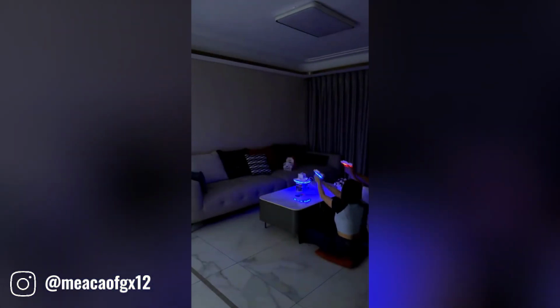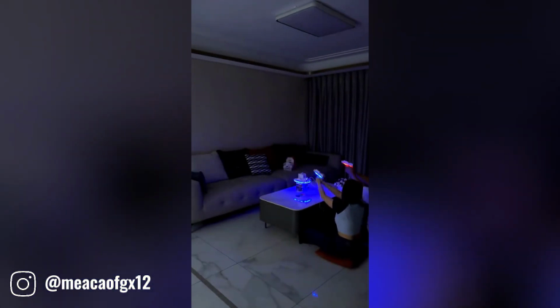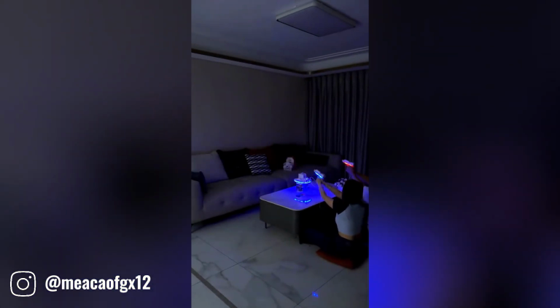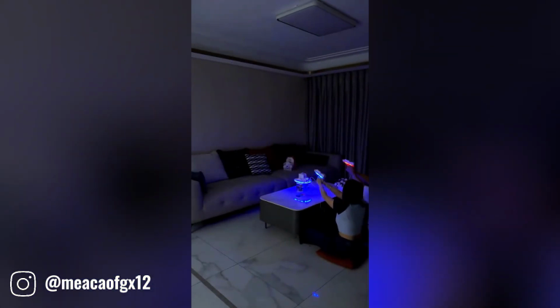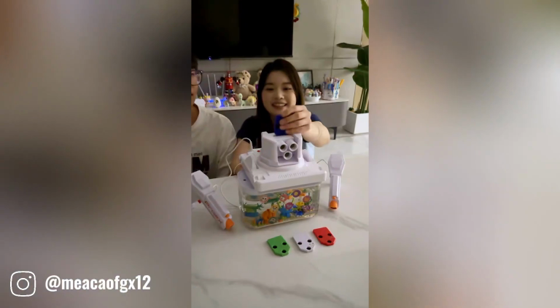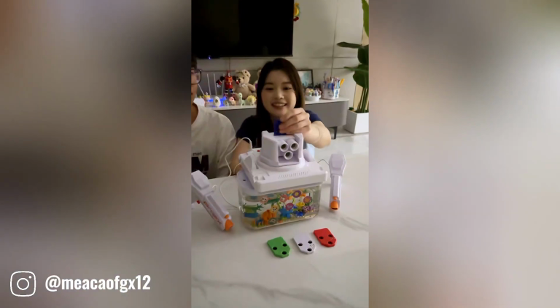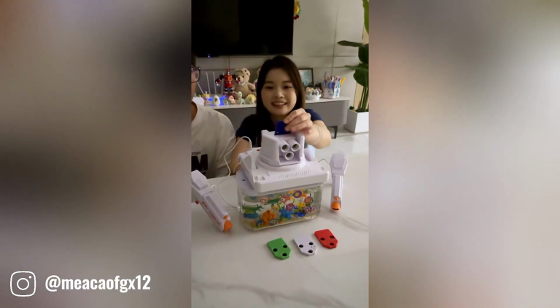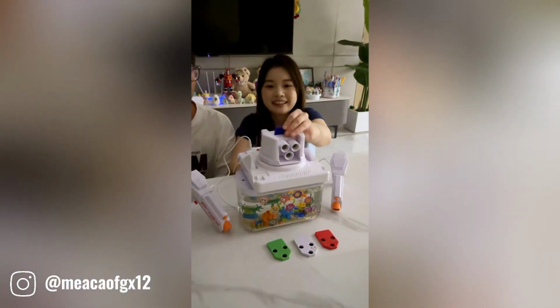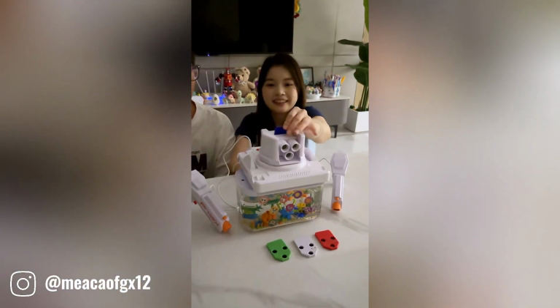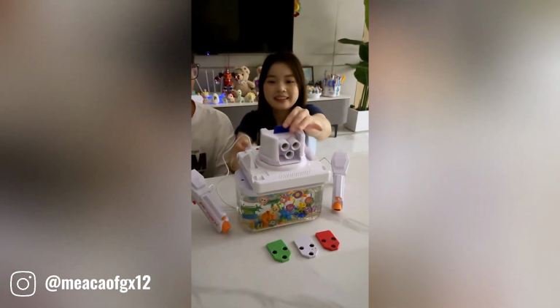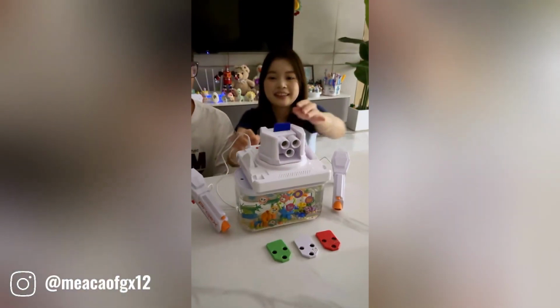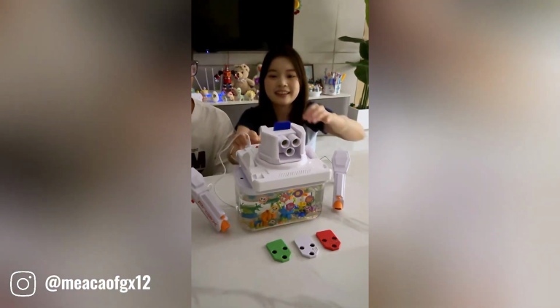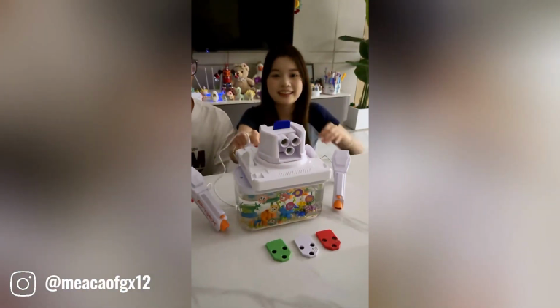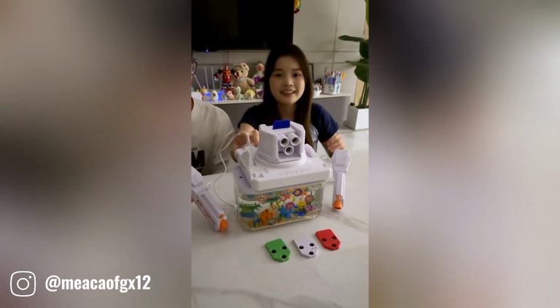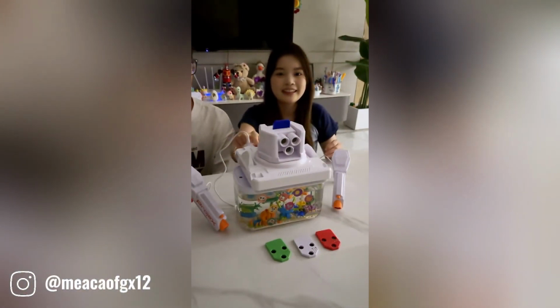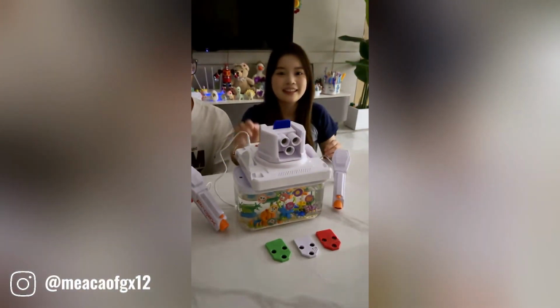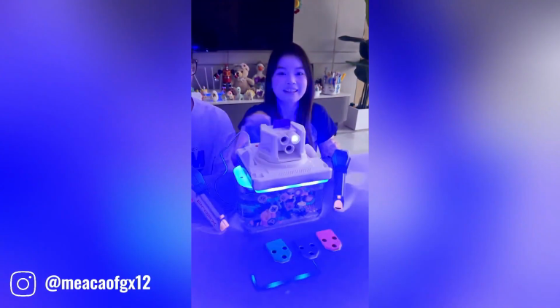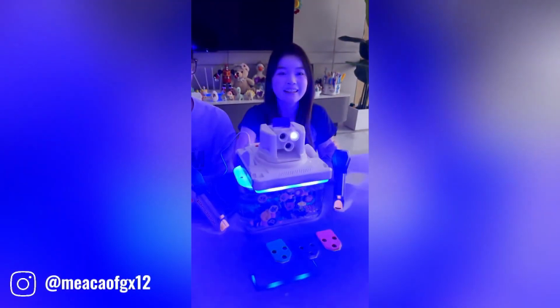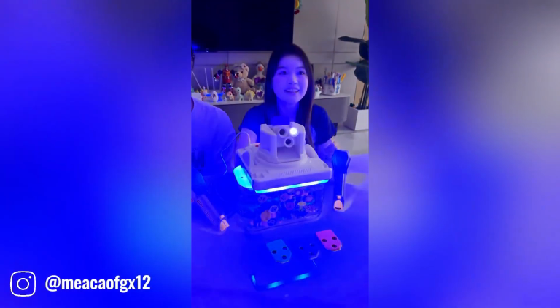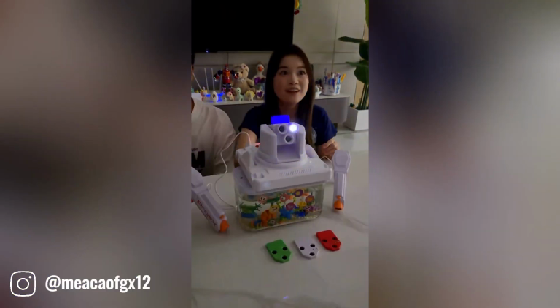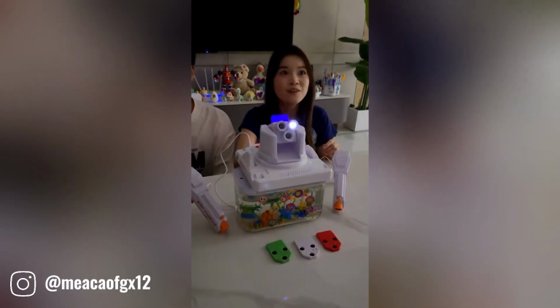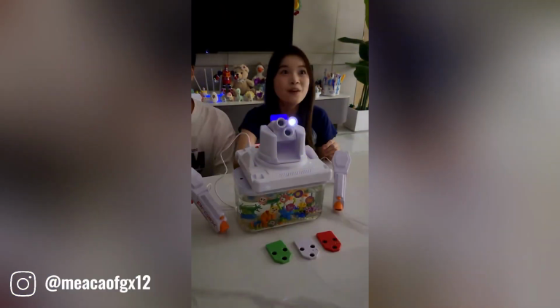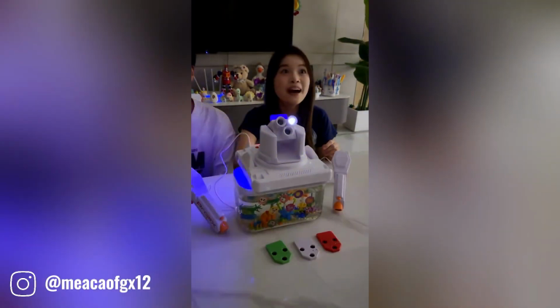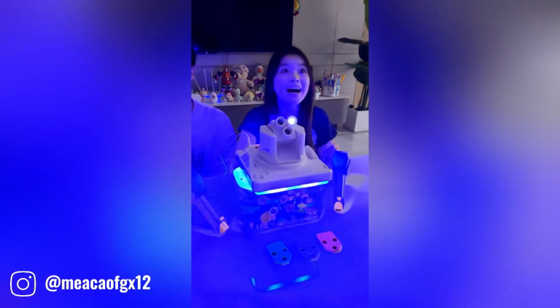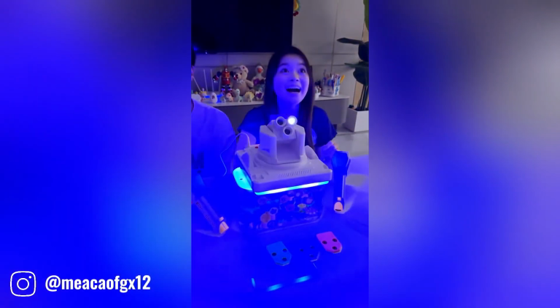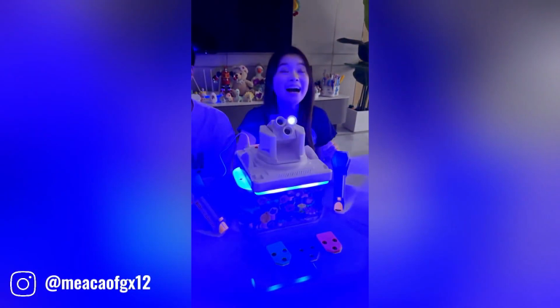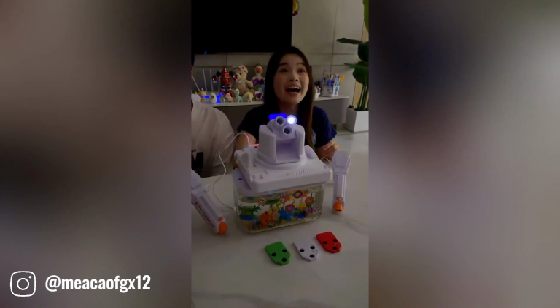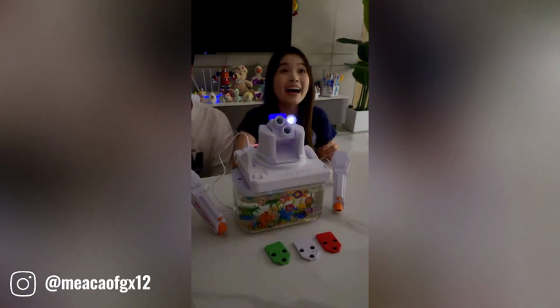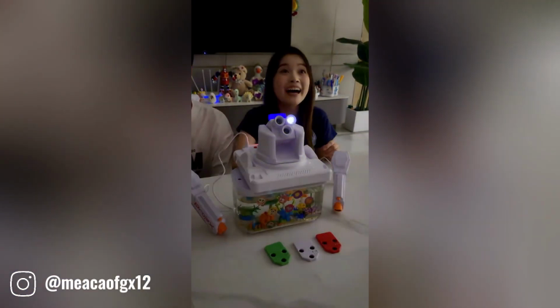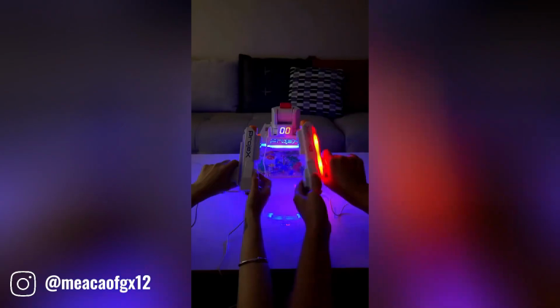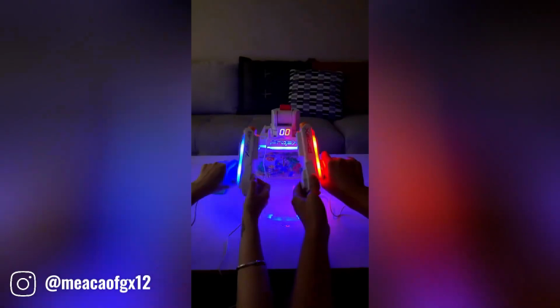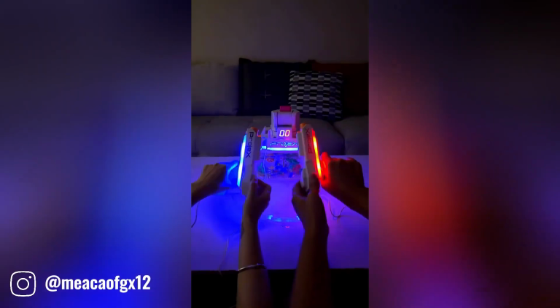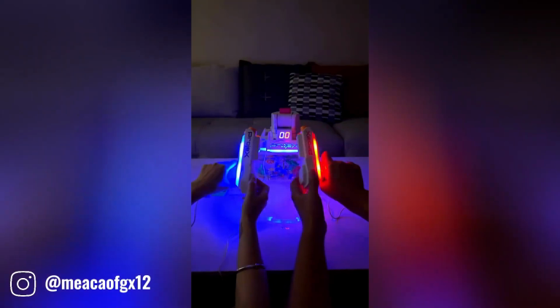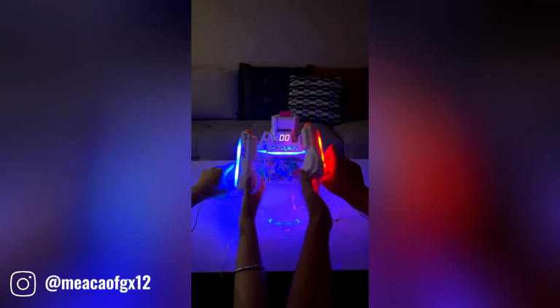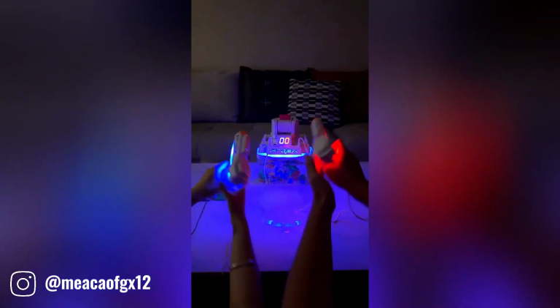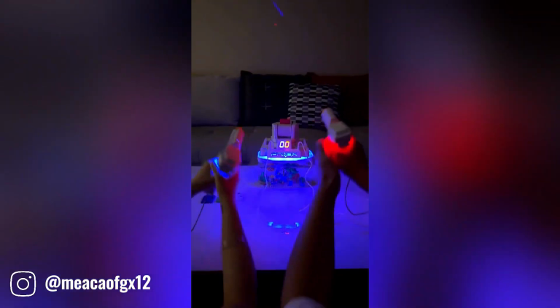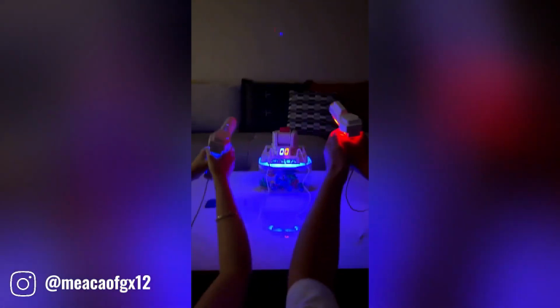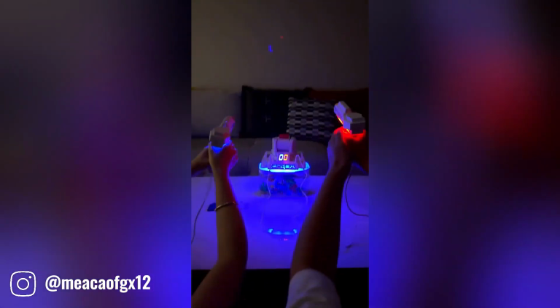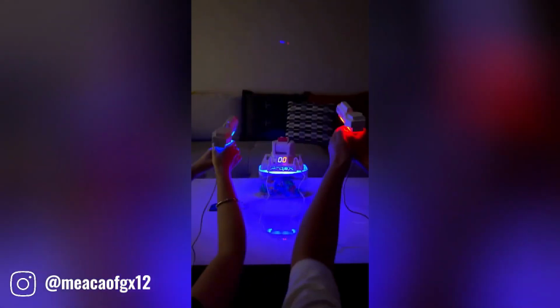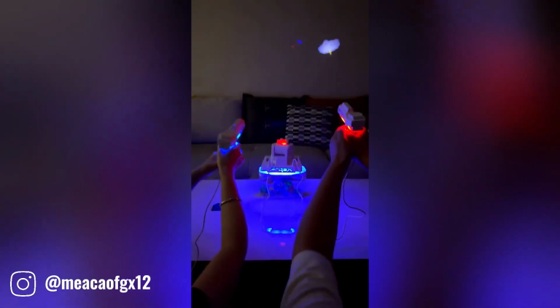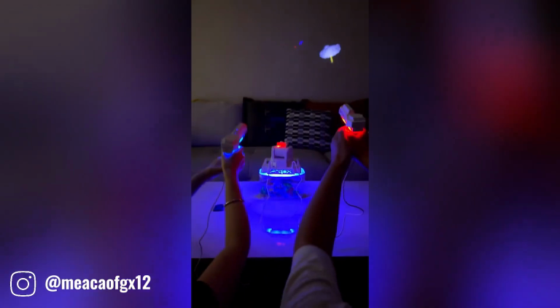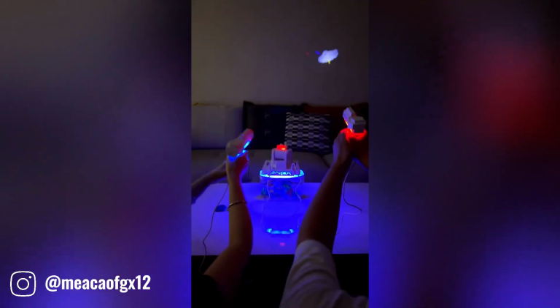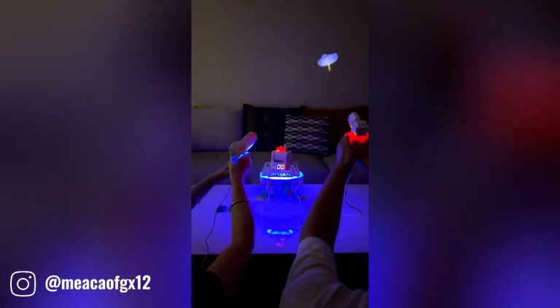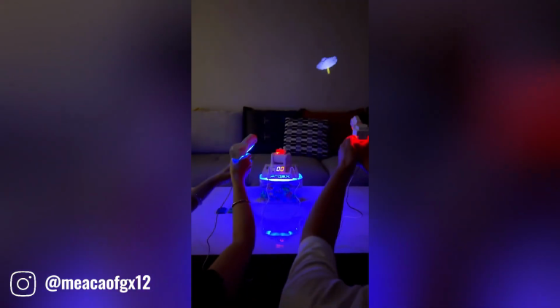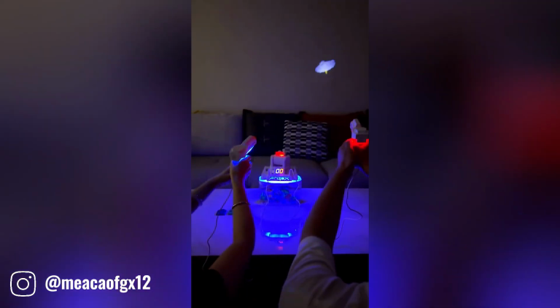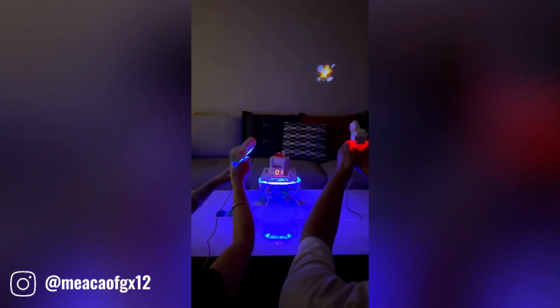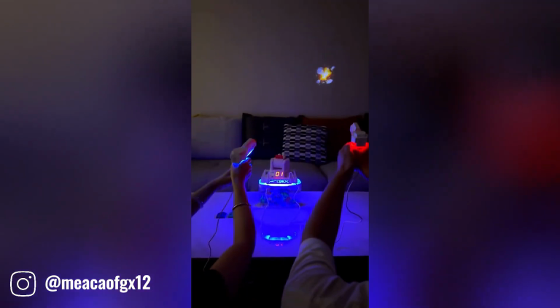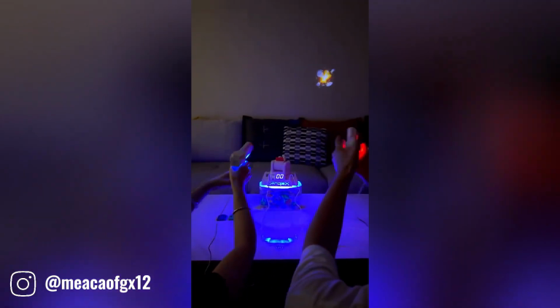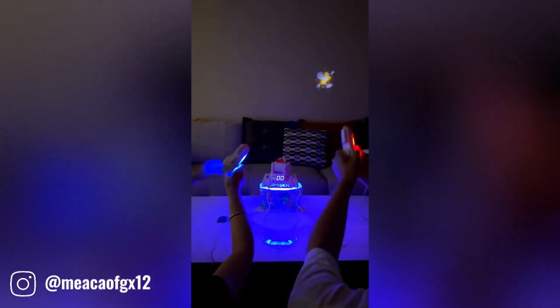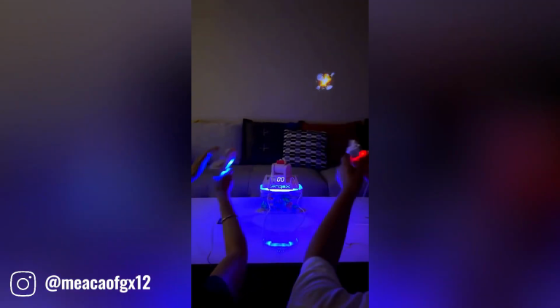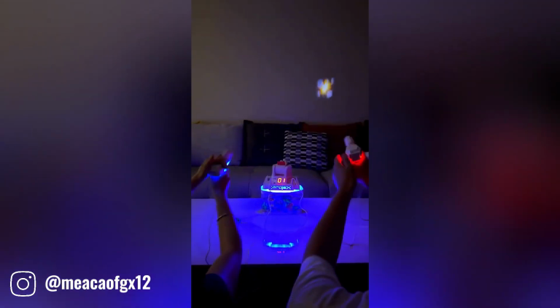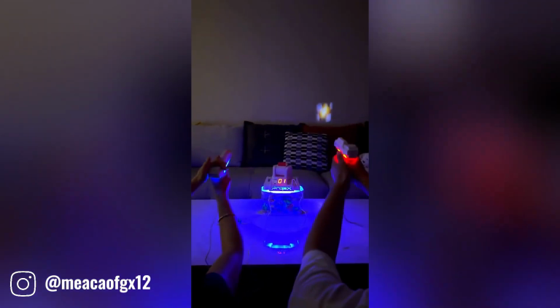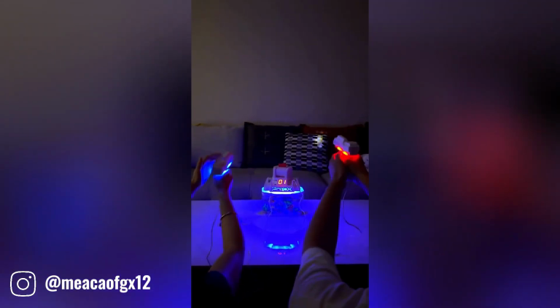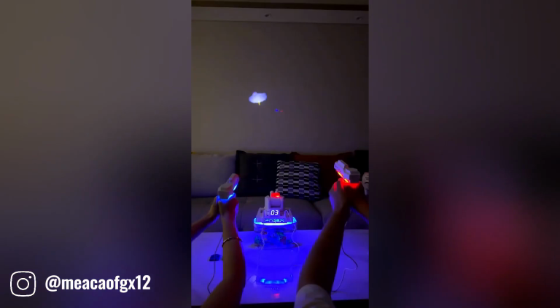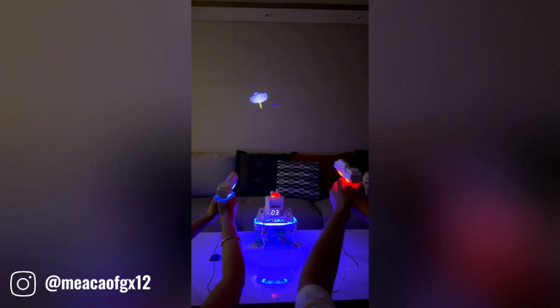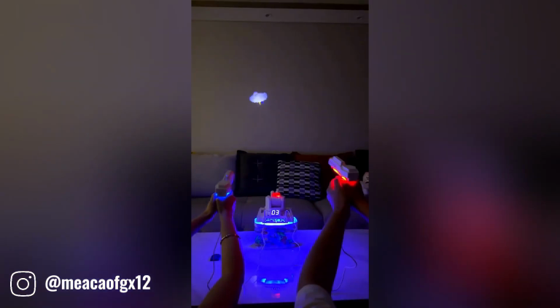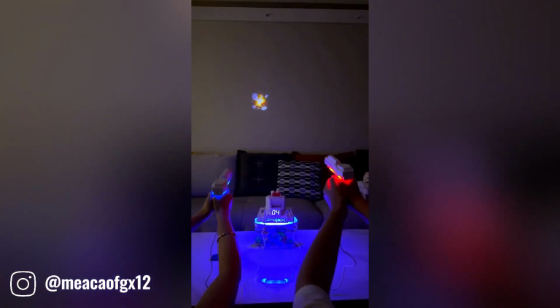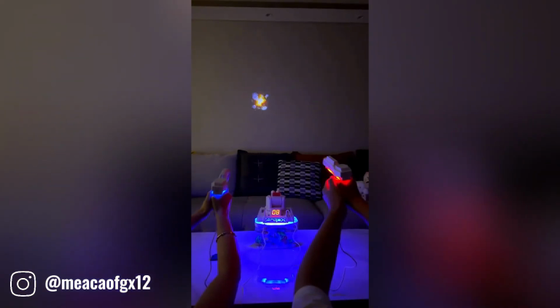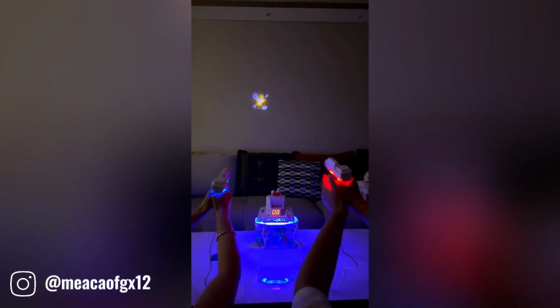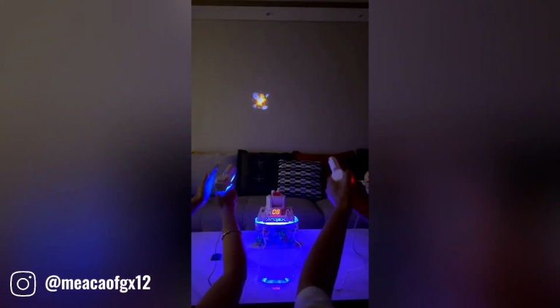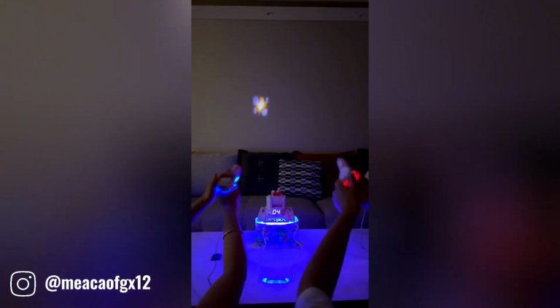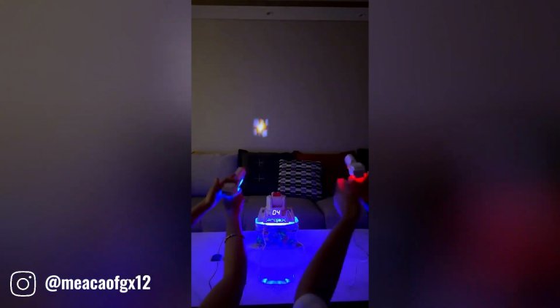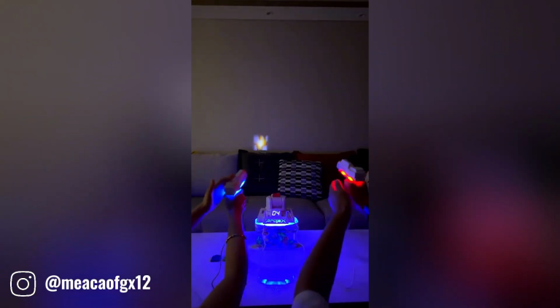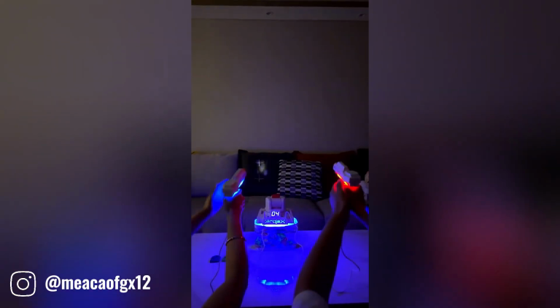This gaming gadget is a revolutionary device that allows you to connect with friends and enjoy immersive gaming experiences together.